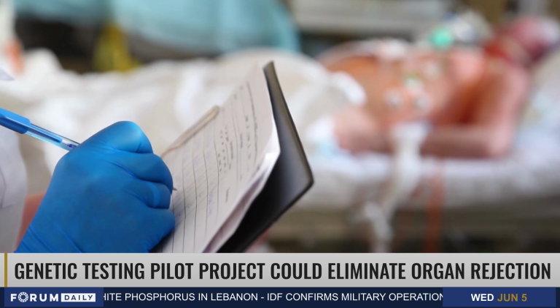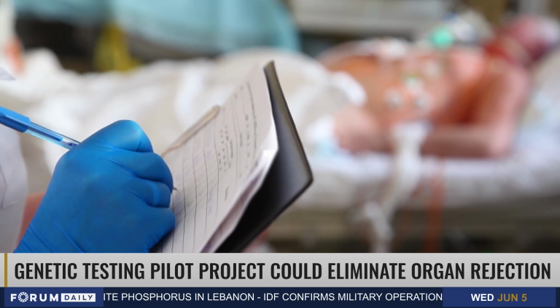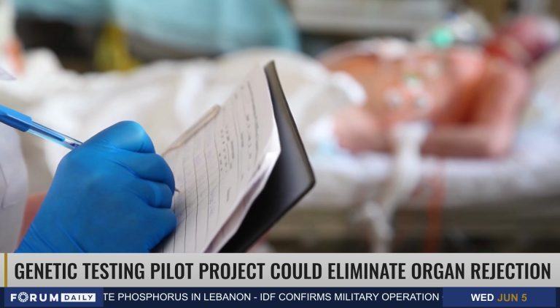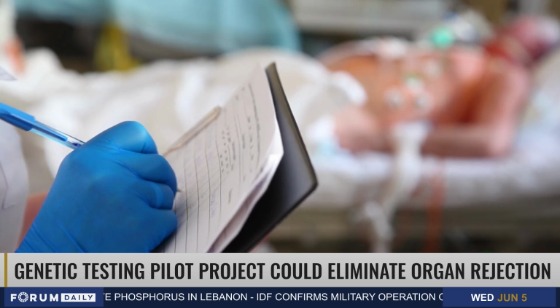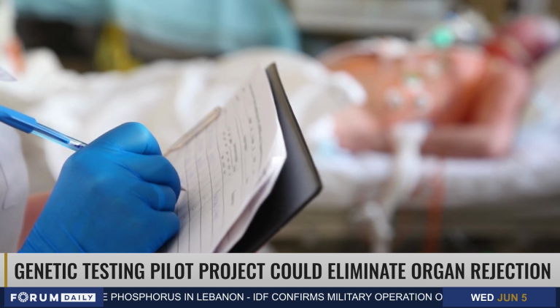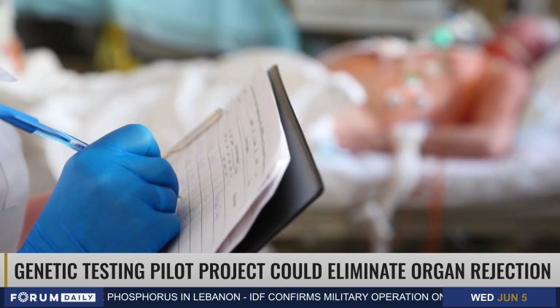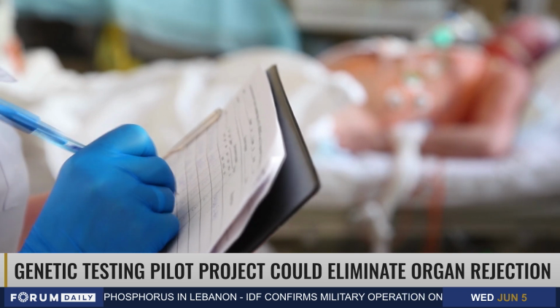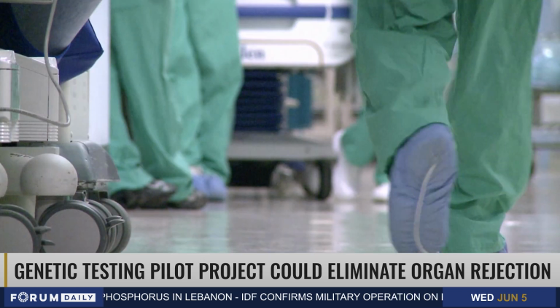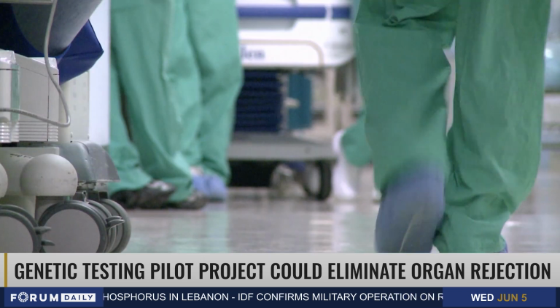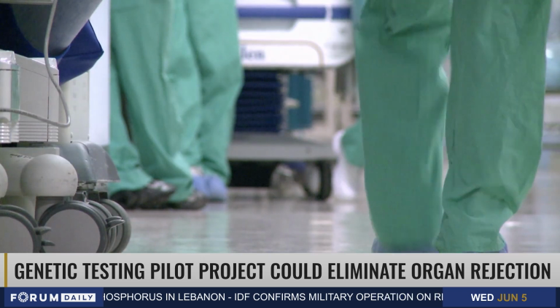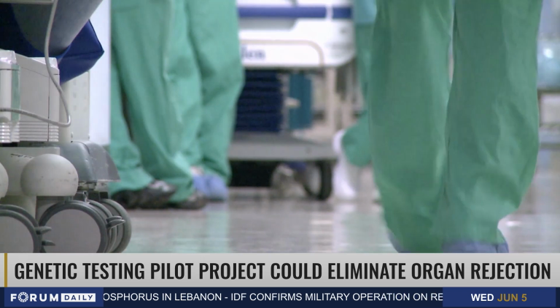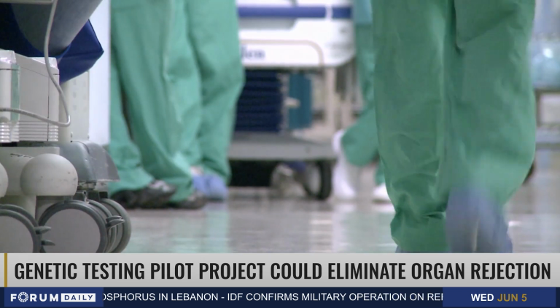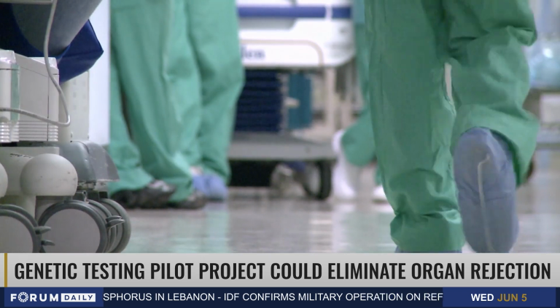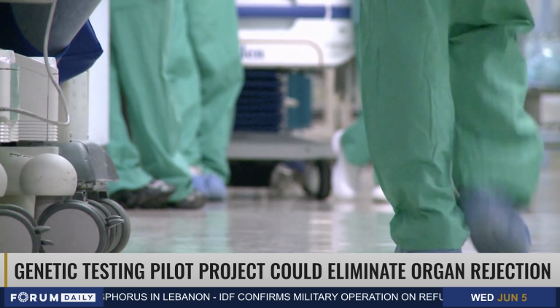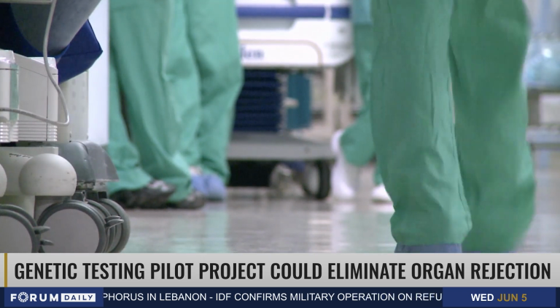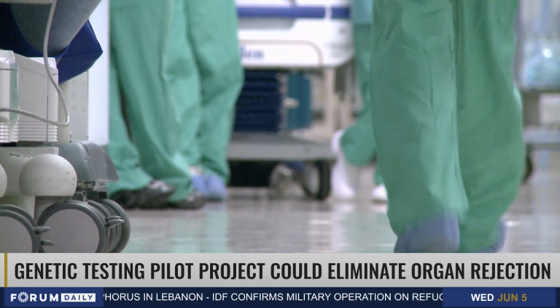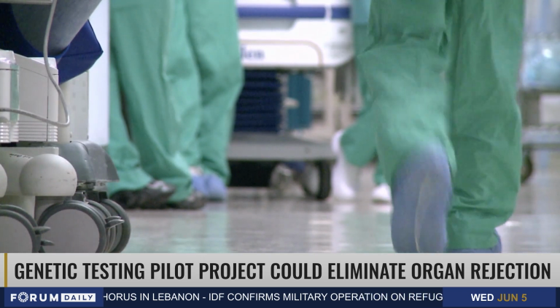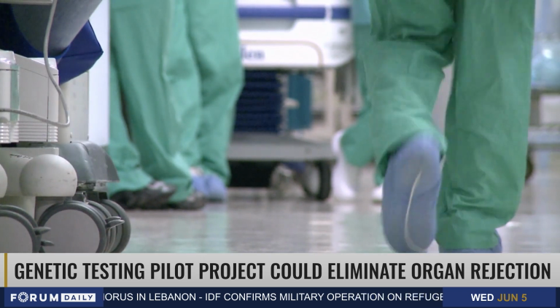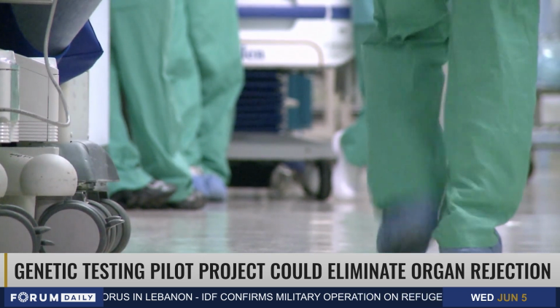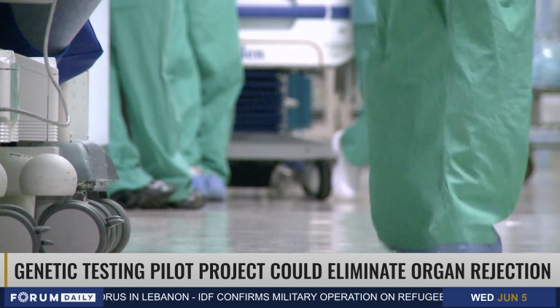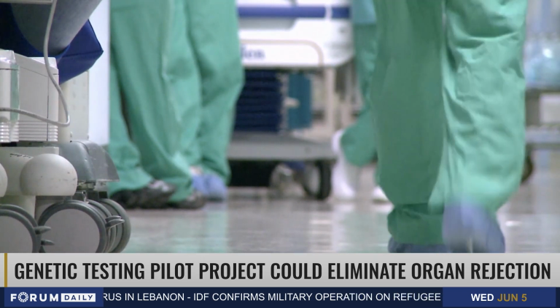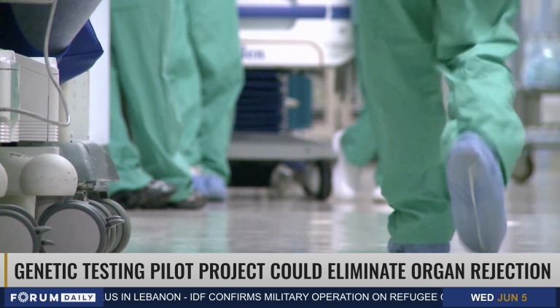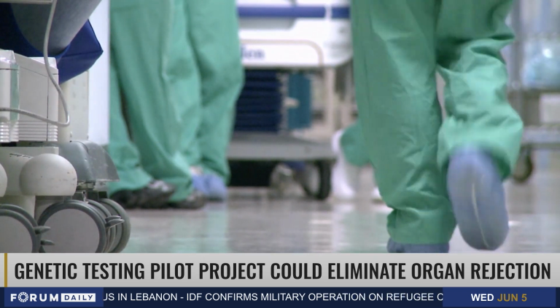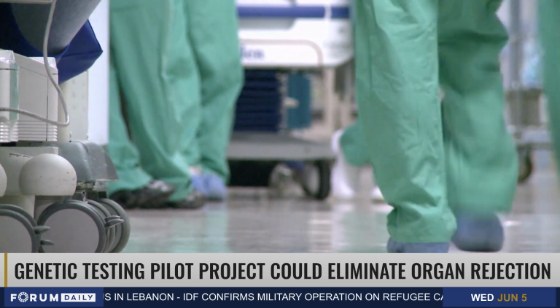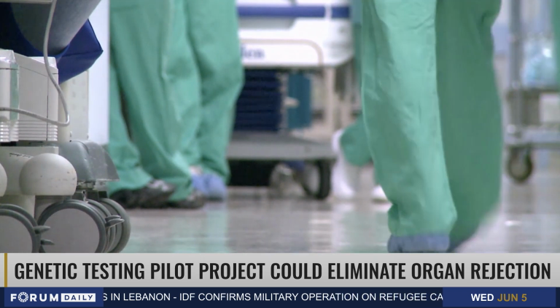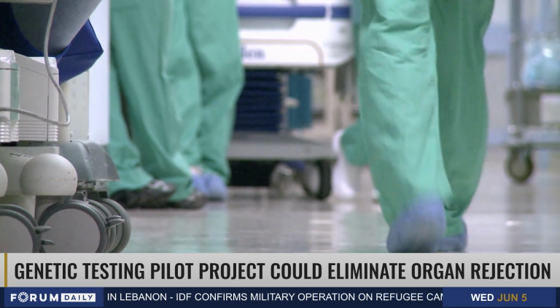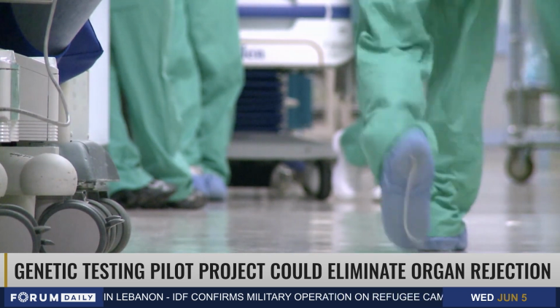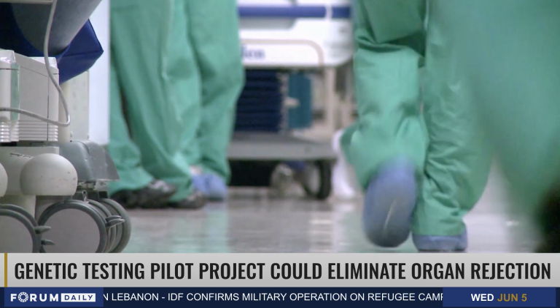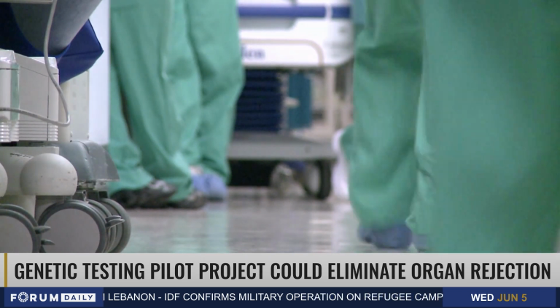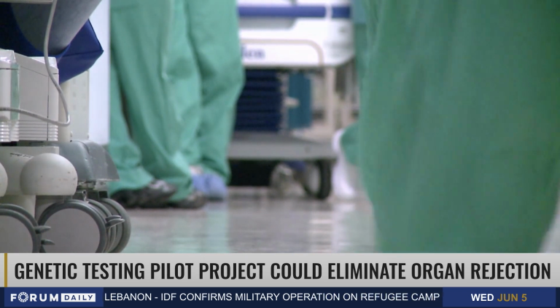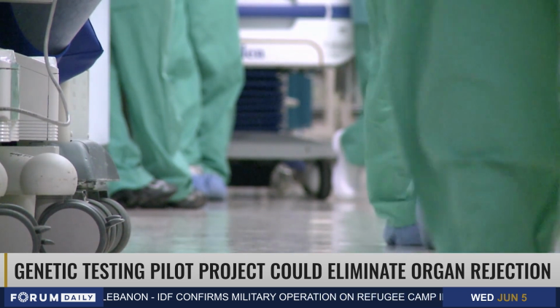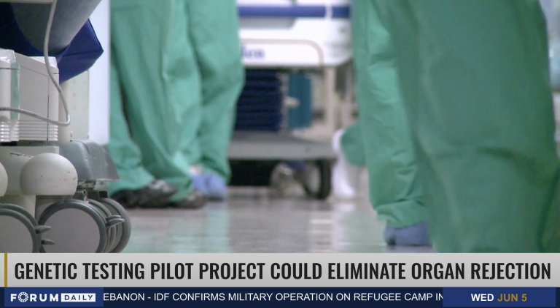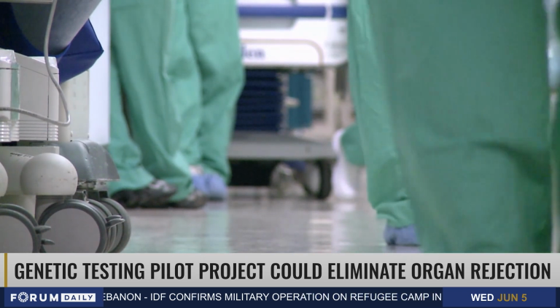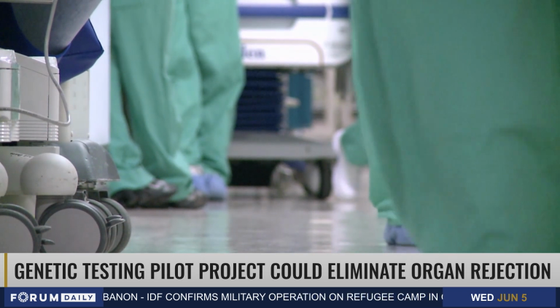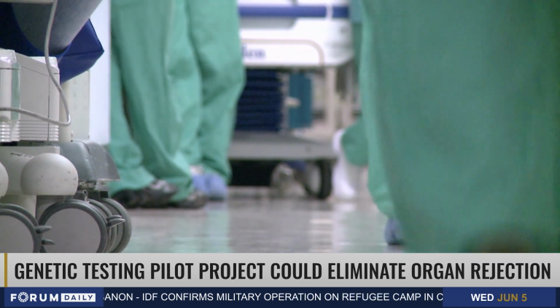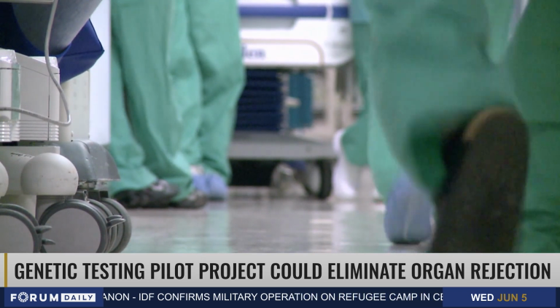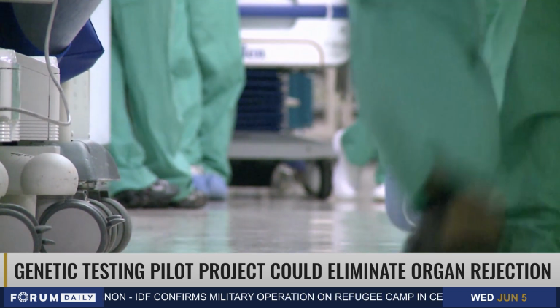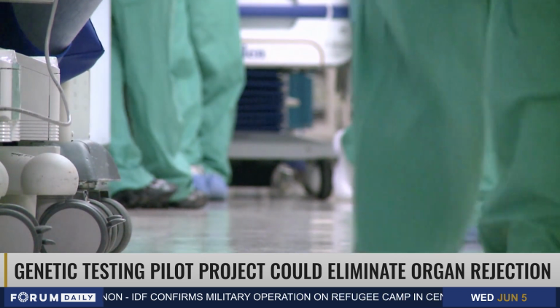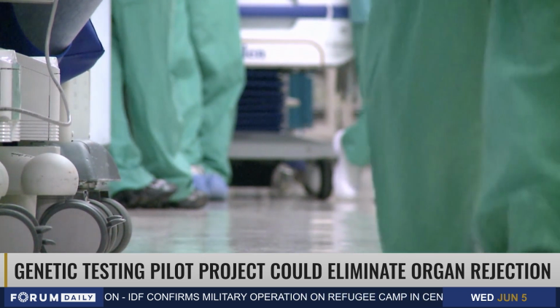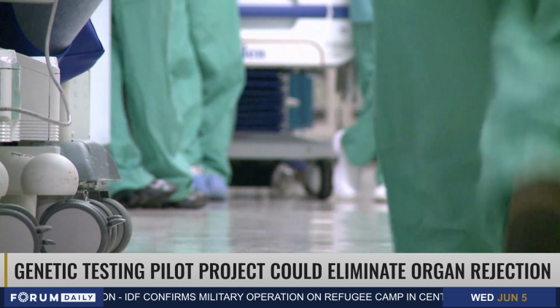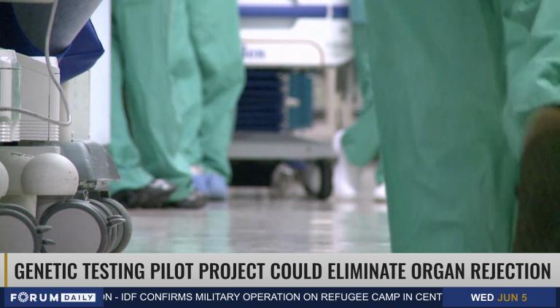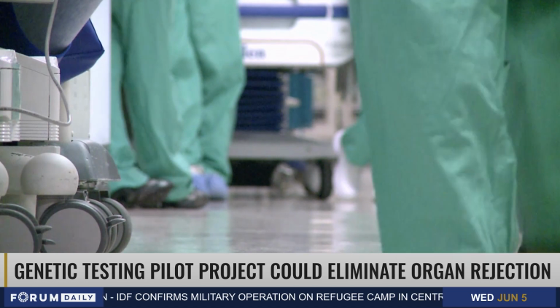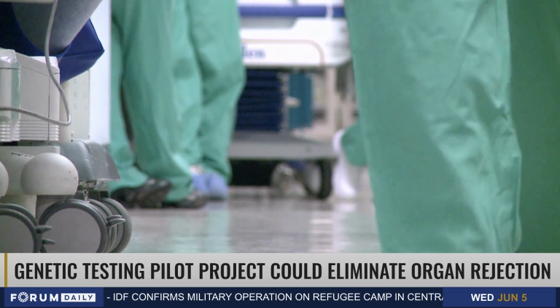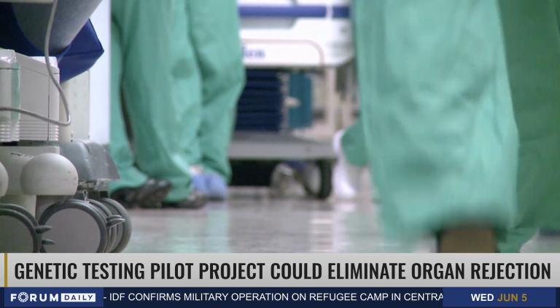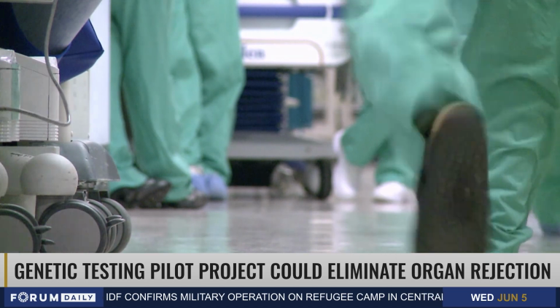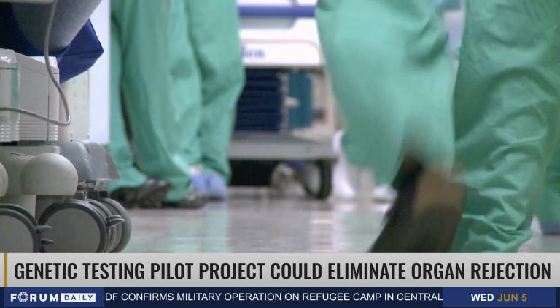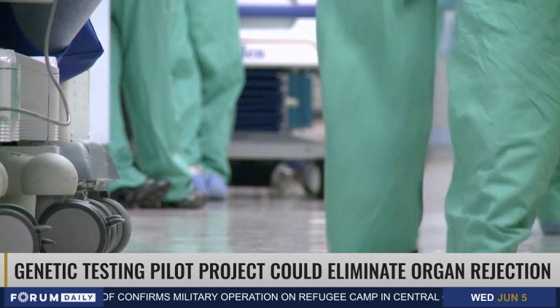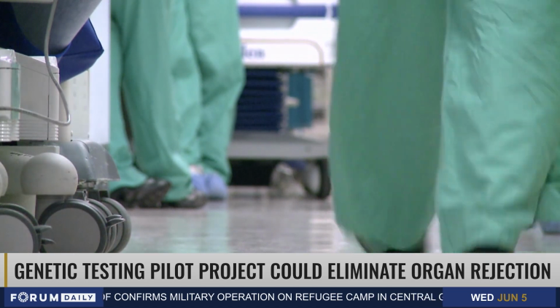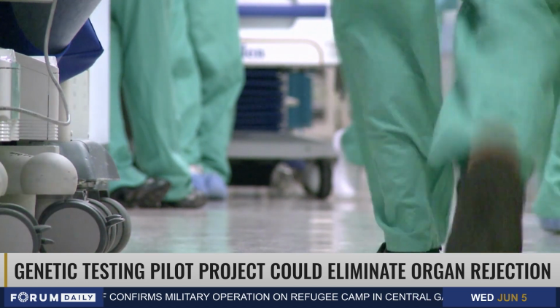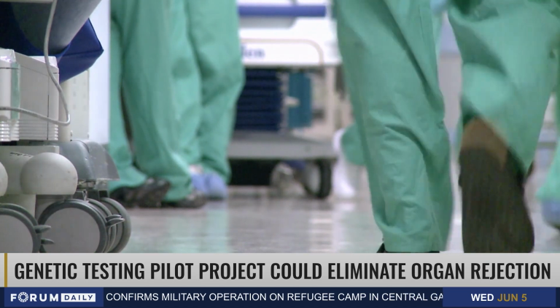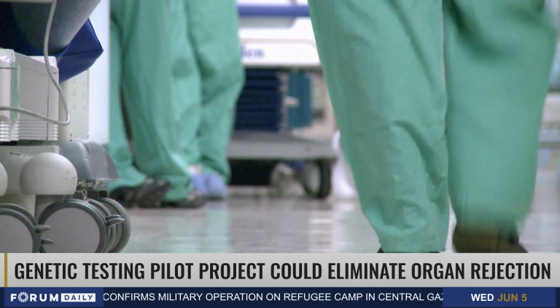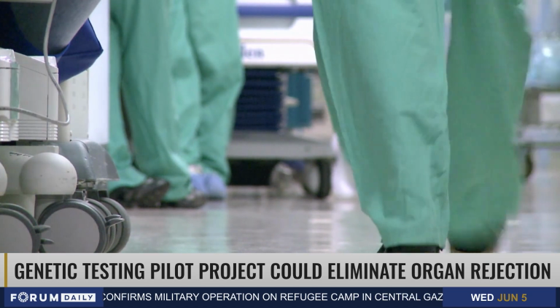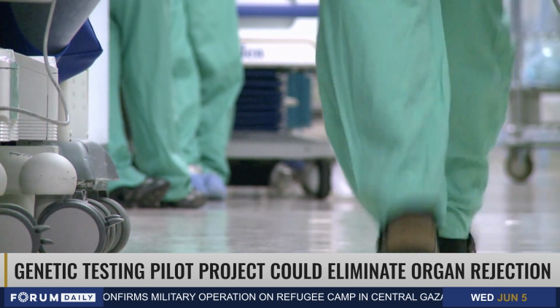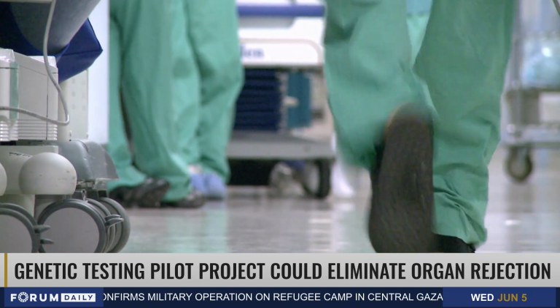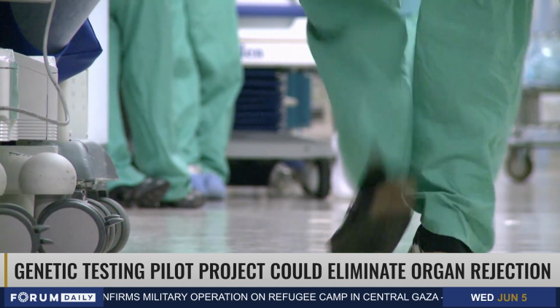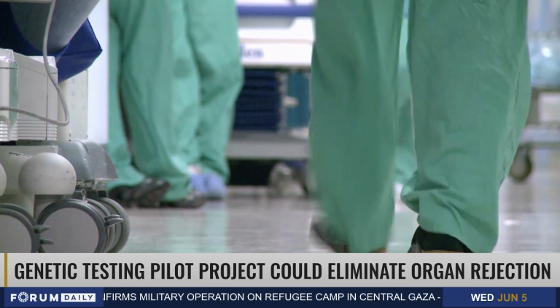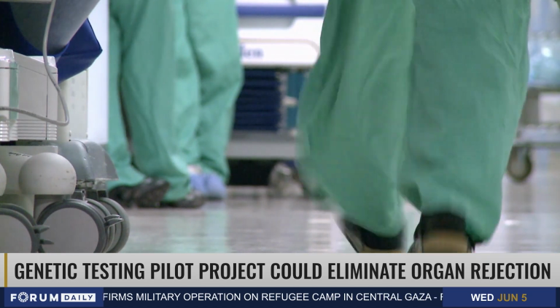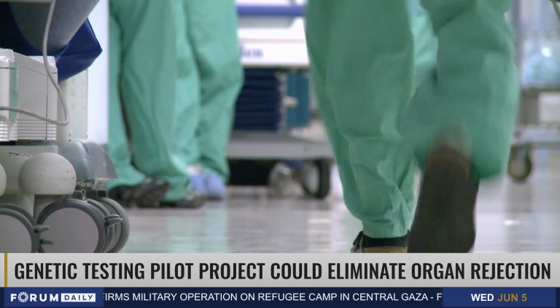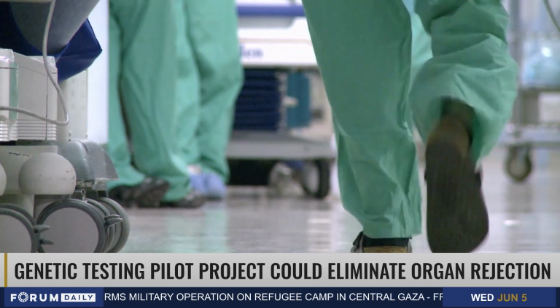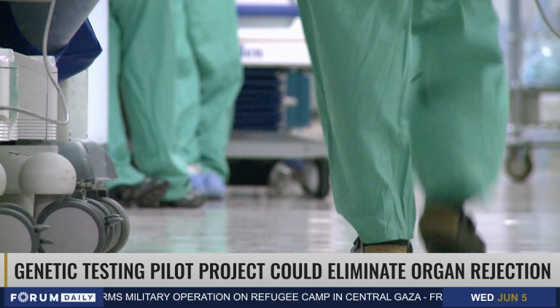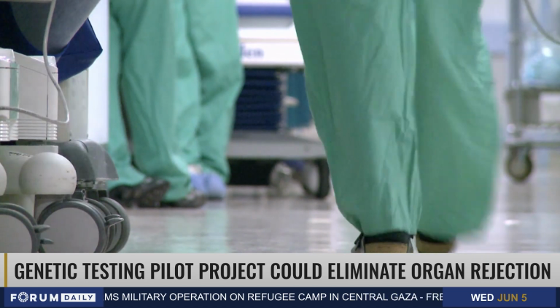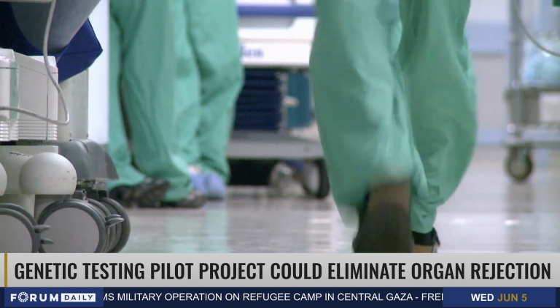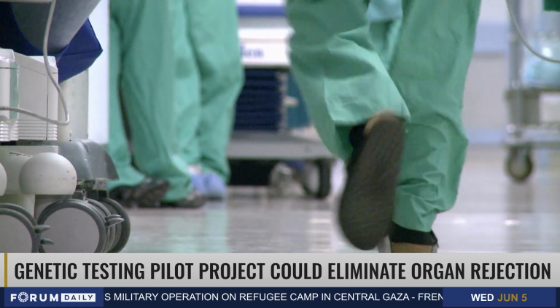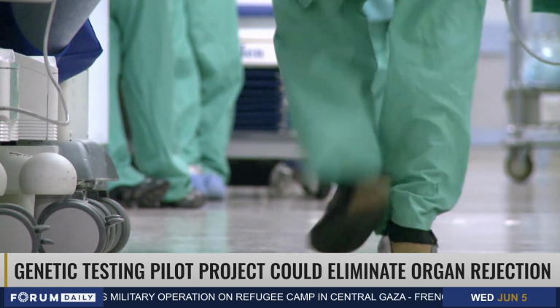Dr. Land says that one in three donated kidneys is lost over a decade, with rejections being the leading cause of half of the cases.